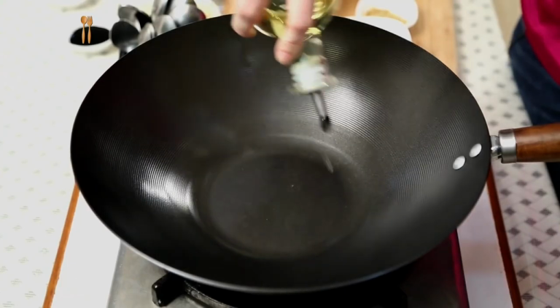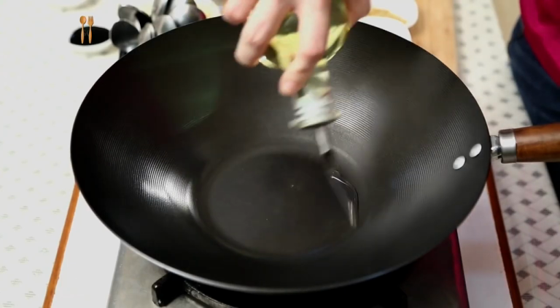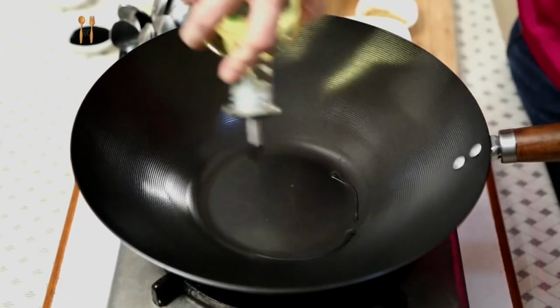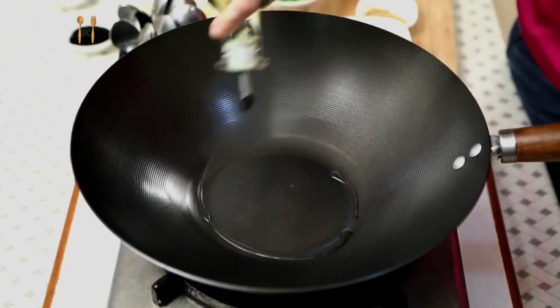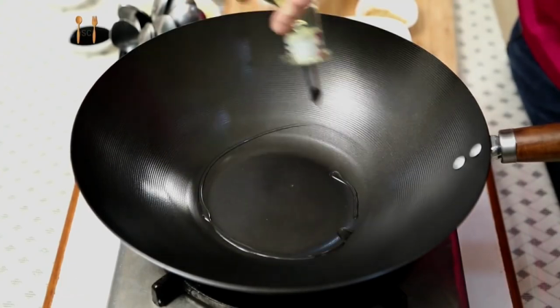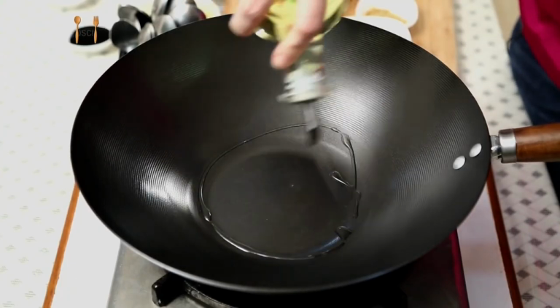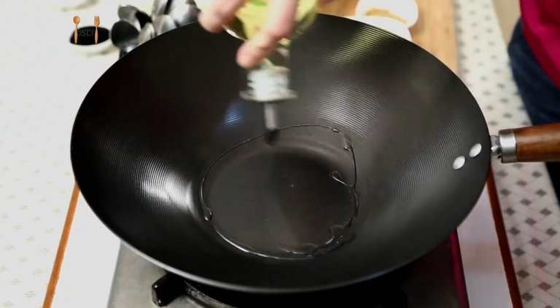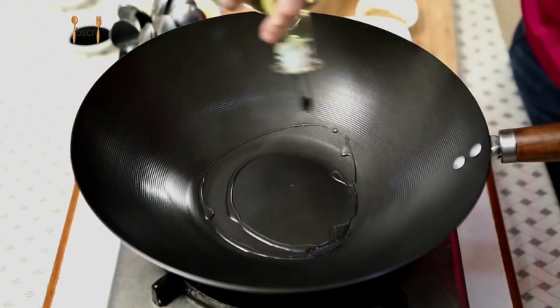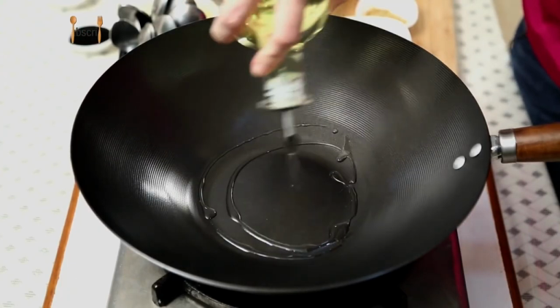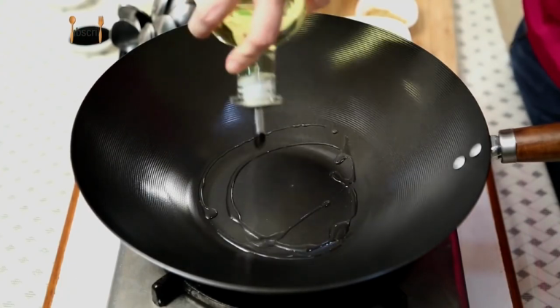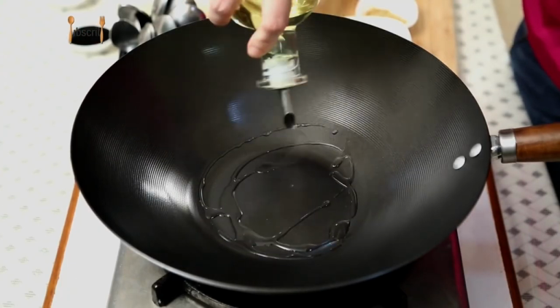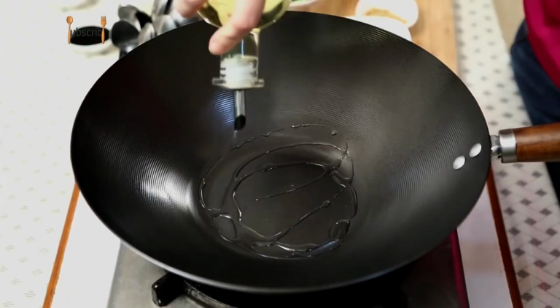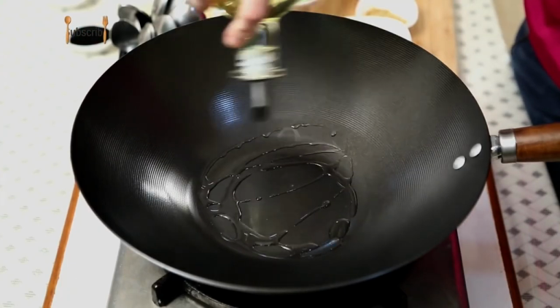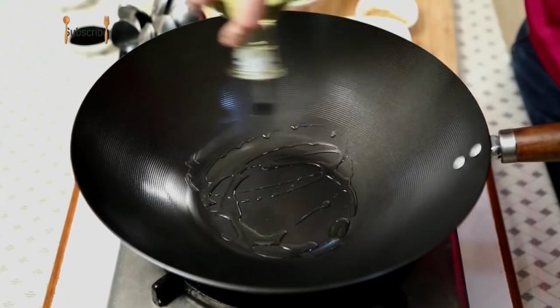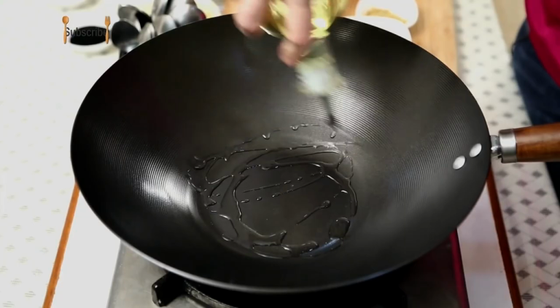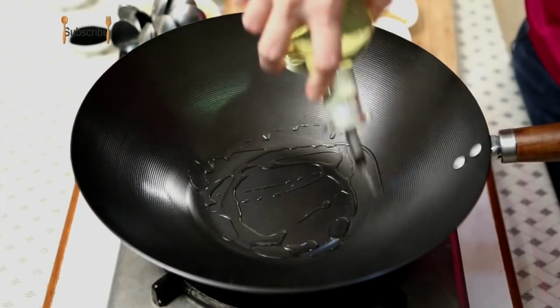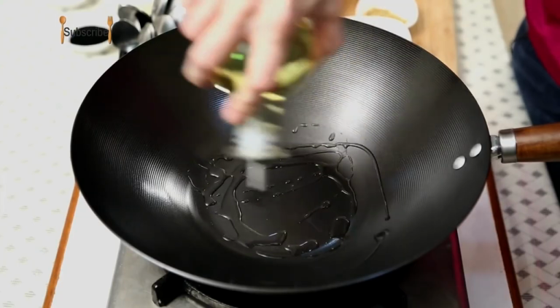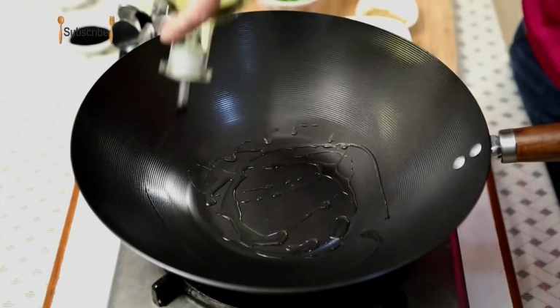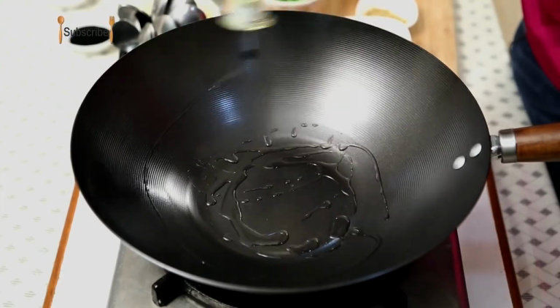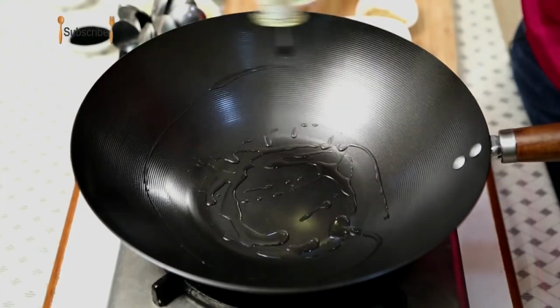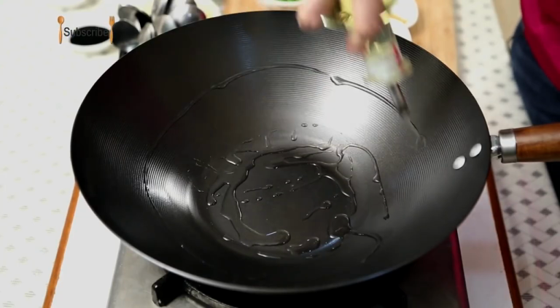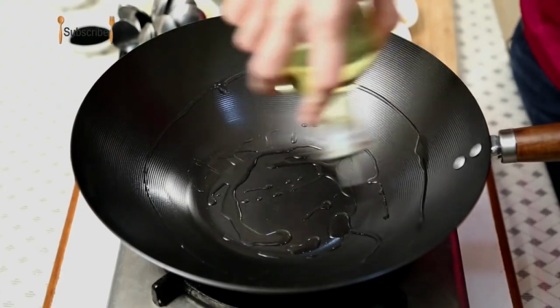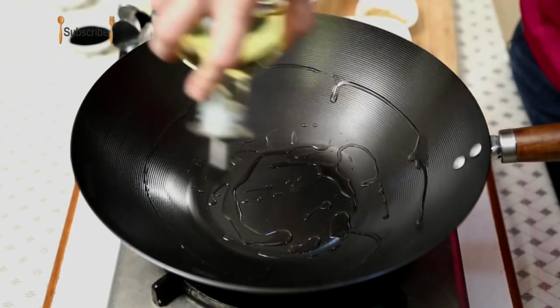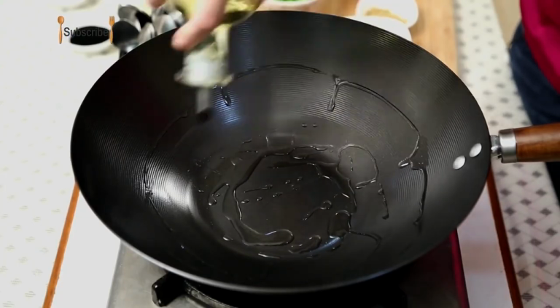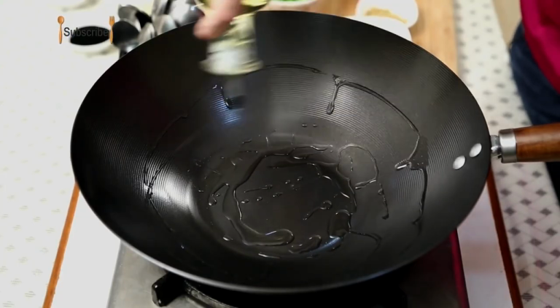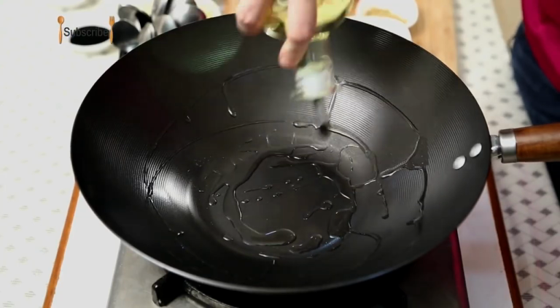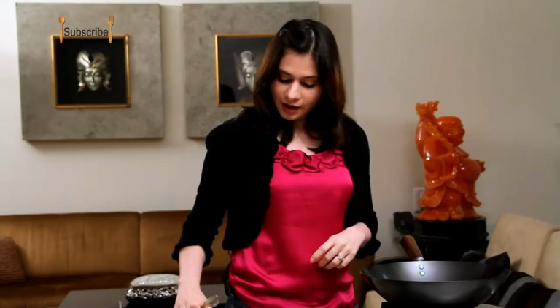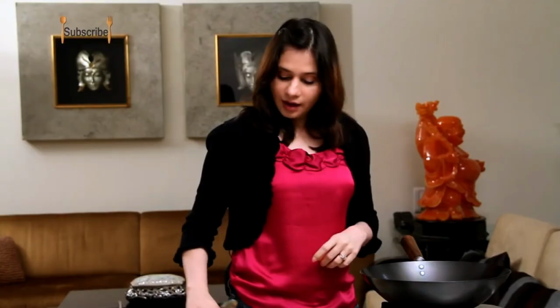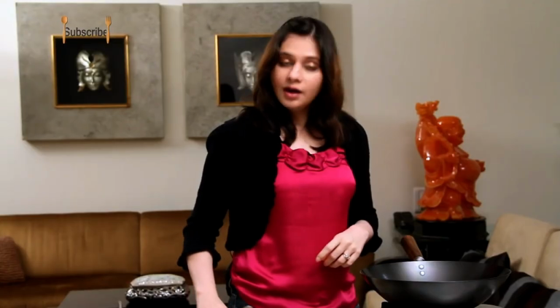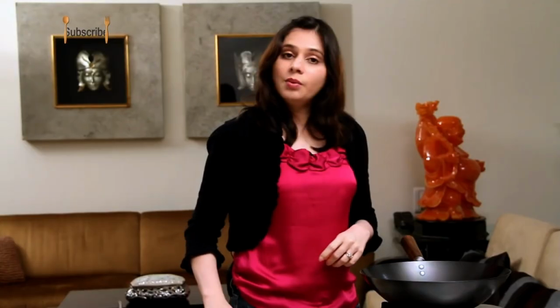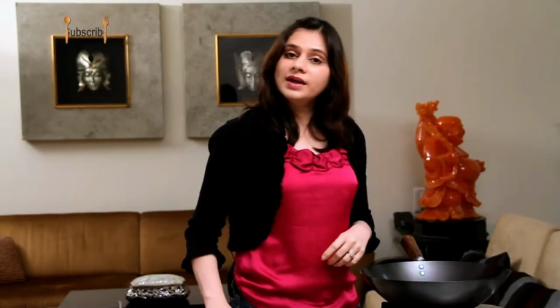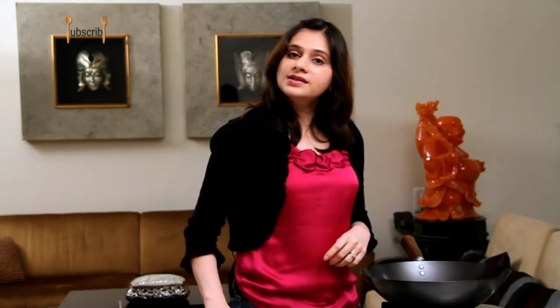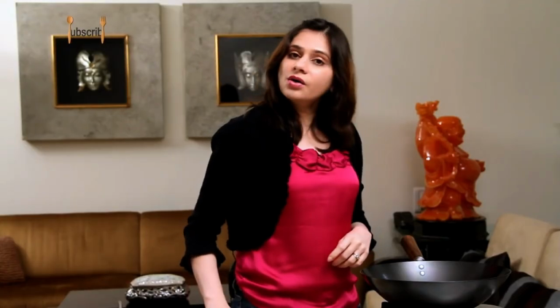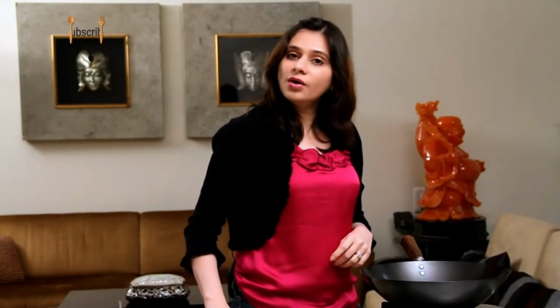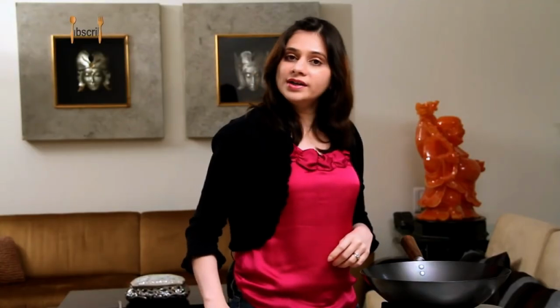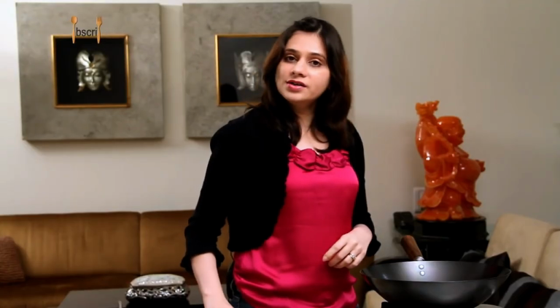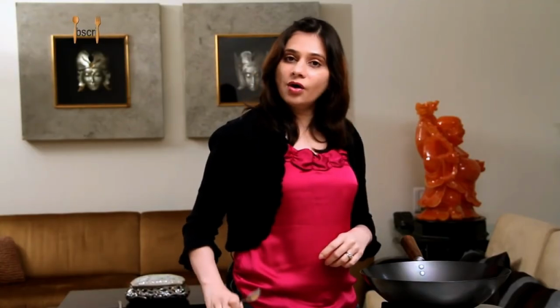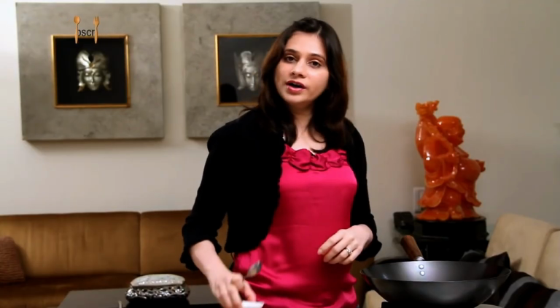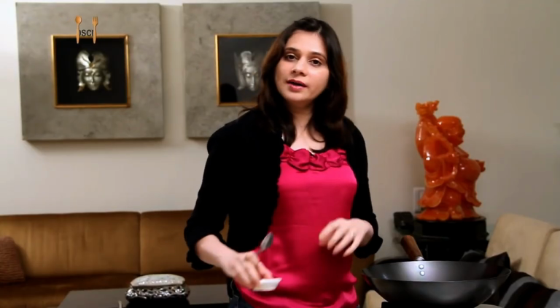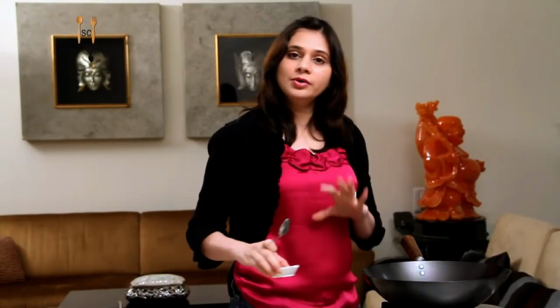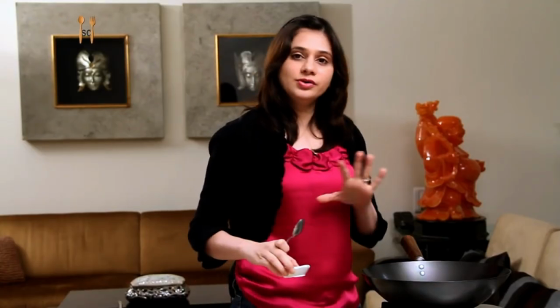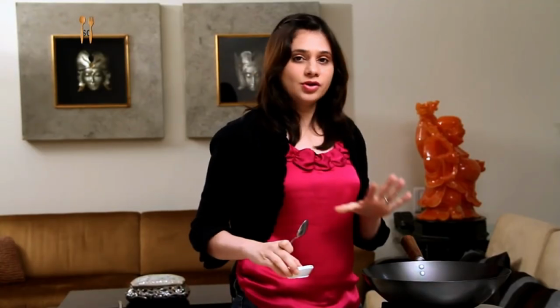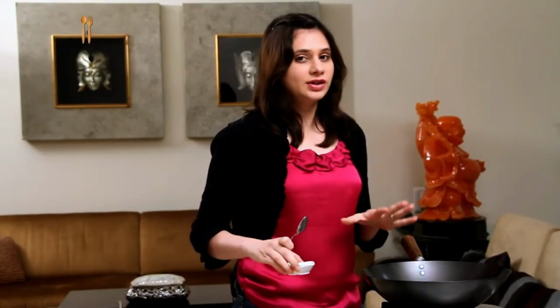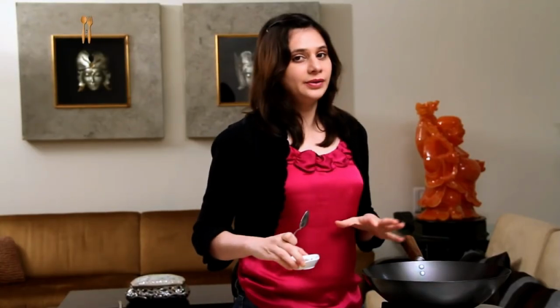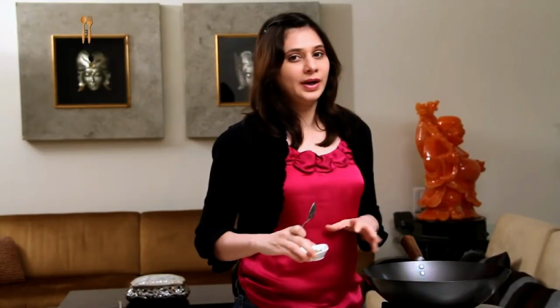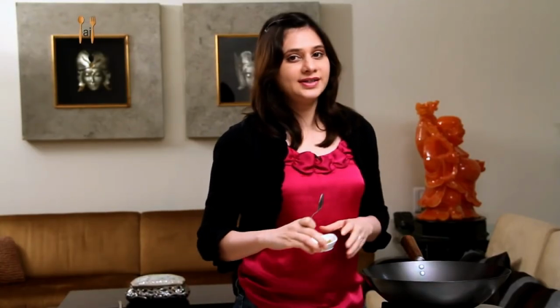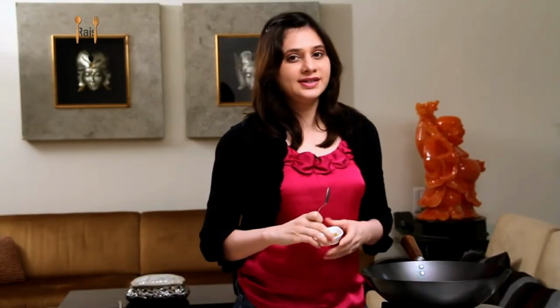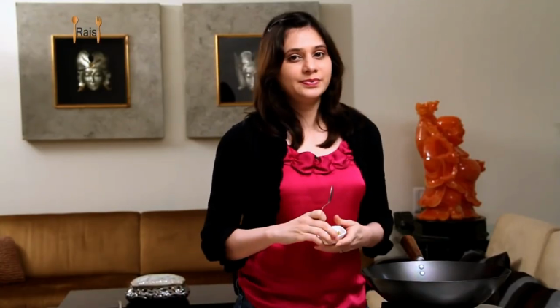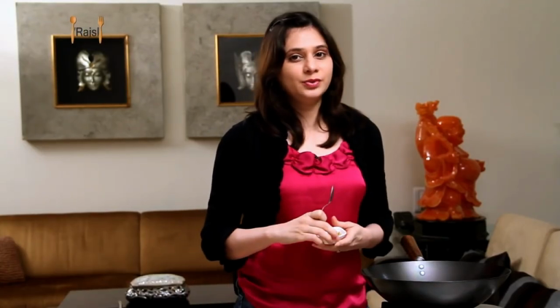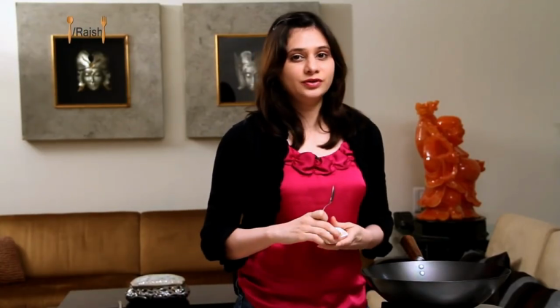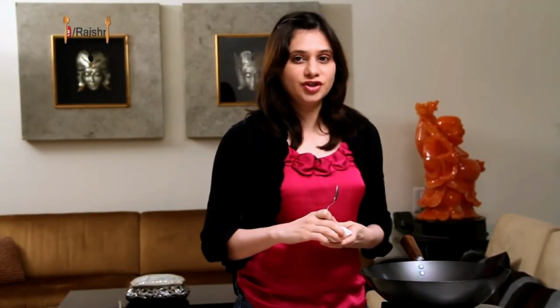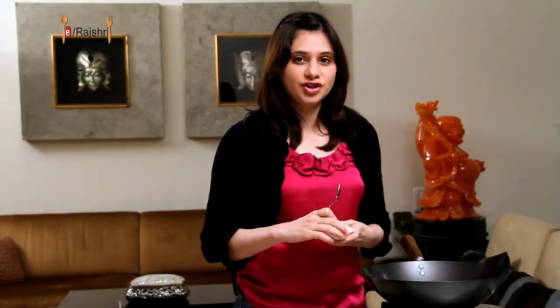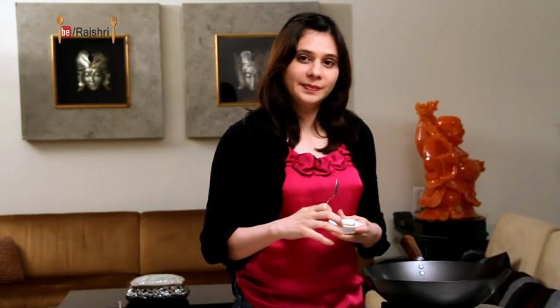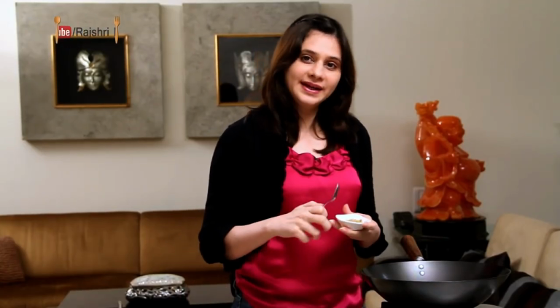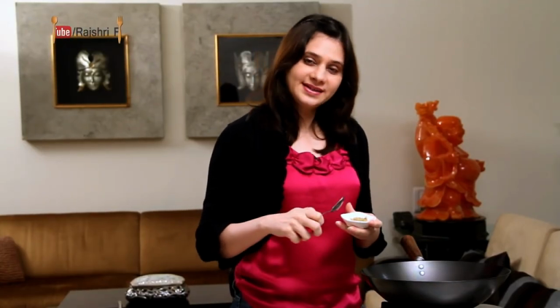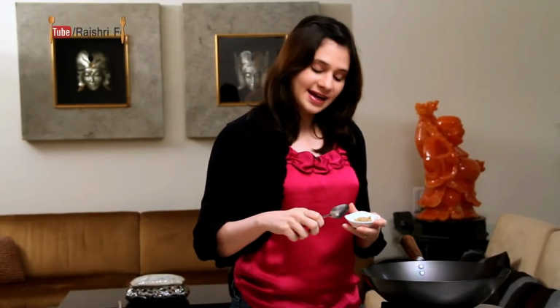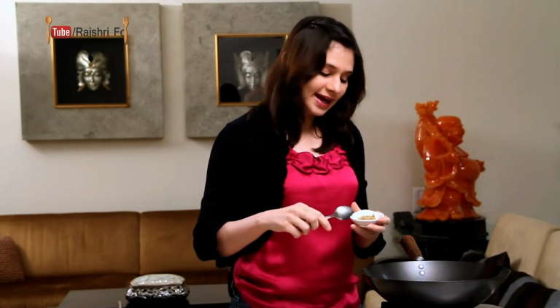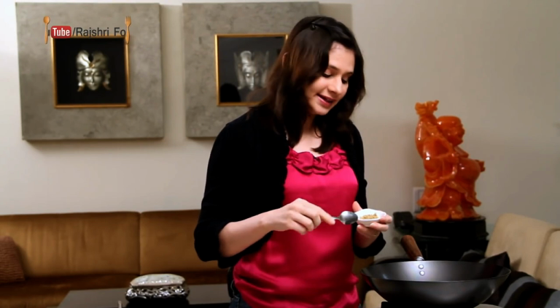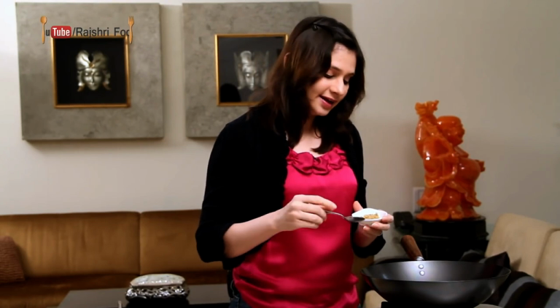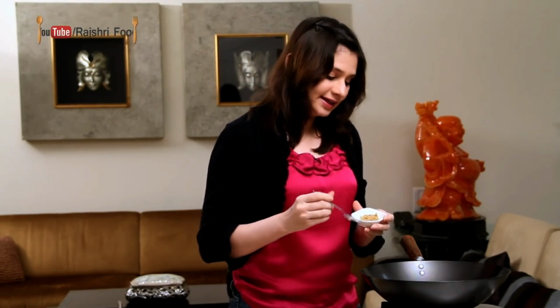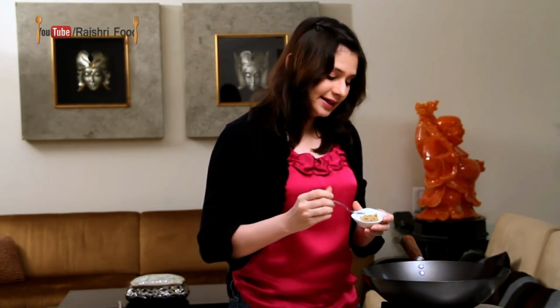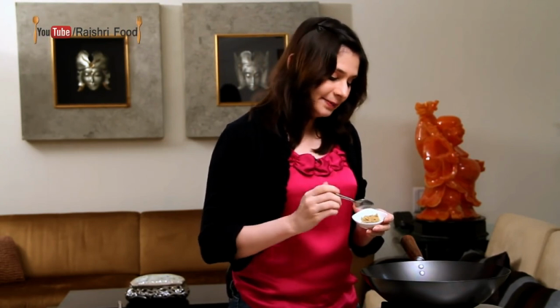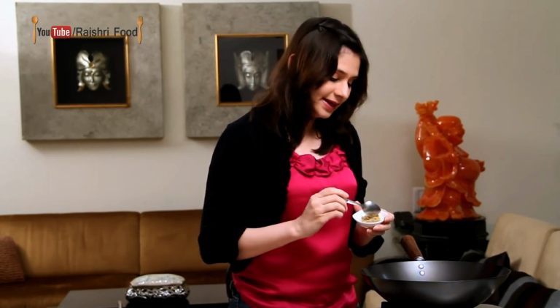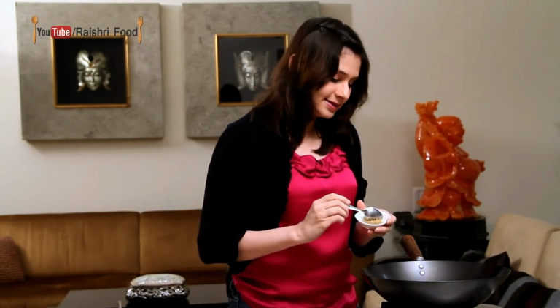Heat 1.5 tbsp of oil. Once the oil is hot, I'm going to sauté 1 tsp of ginger paste and garlic paste.